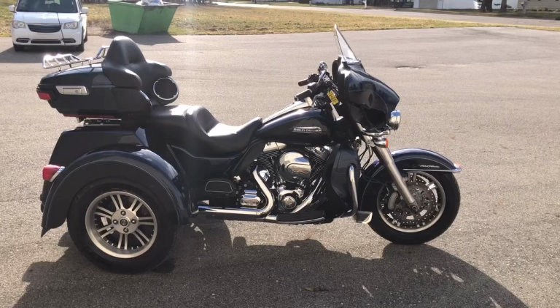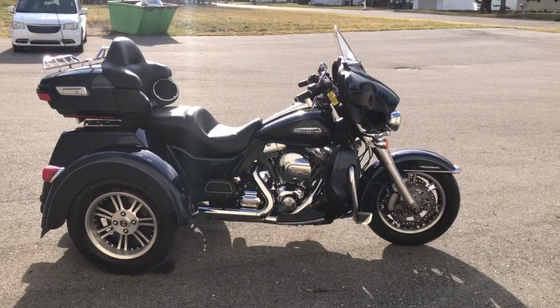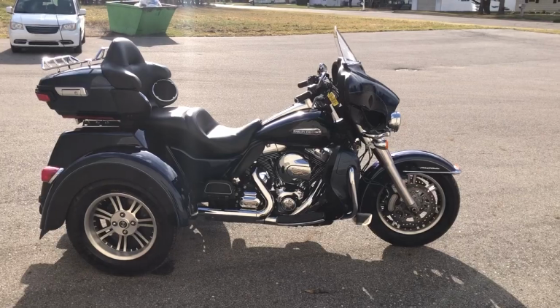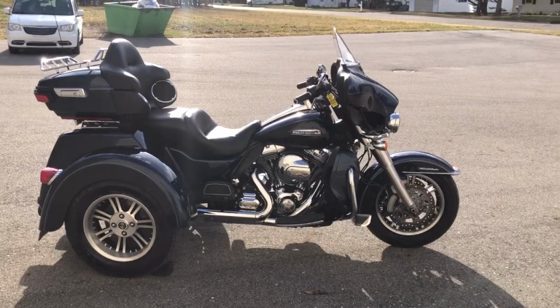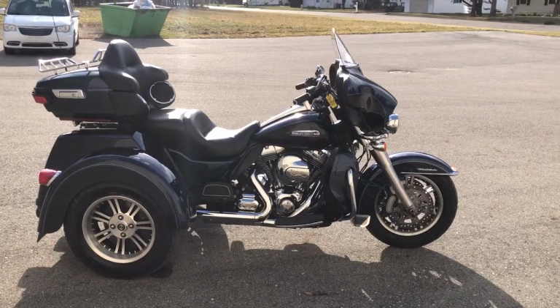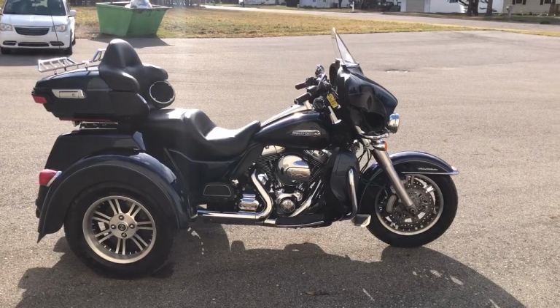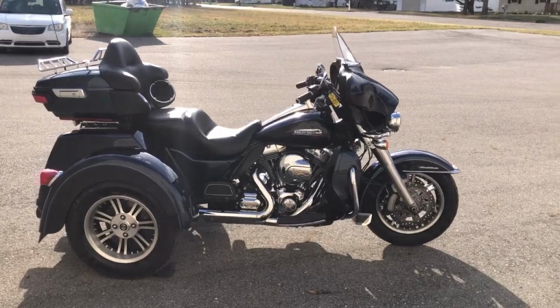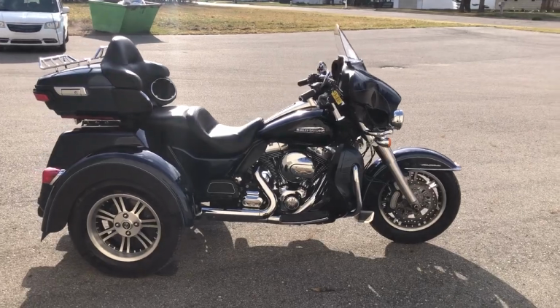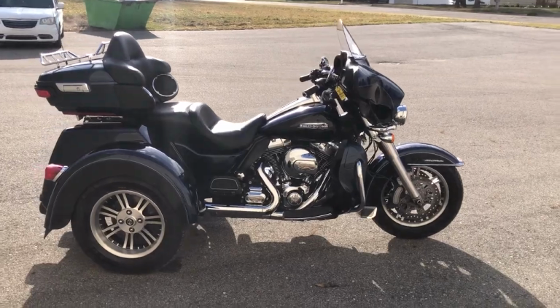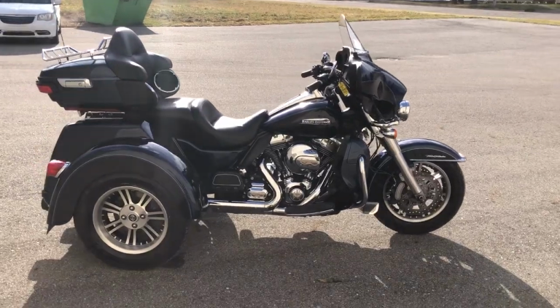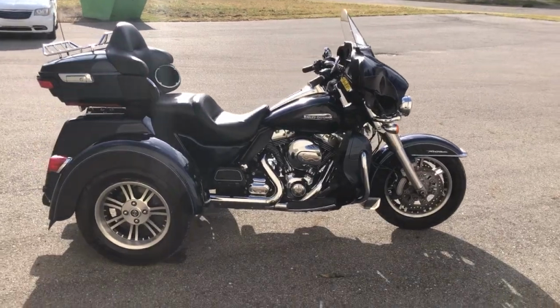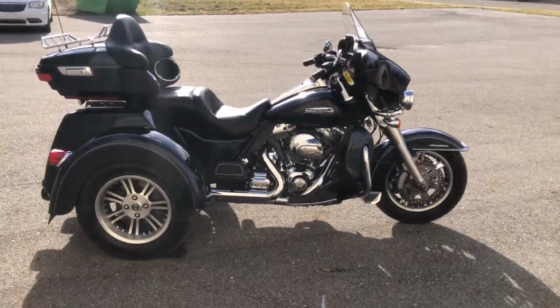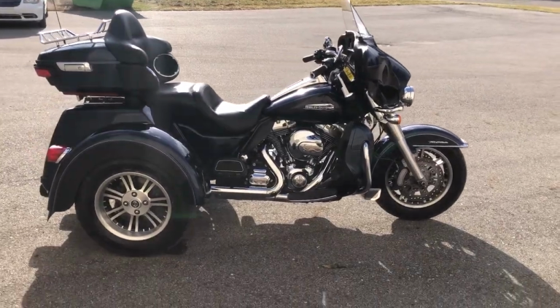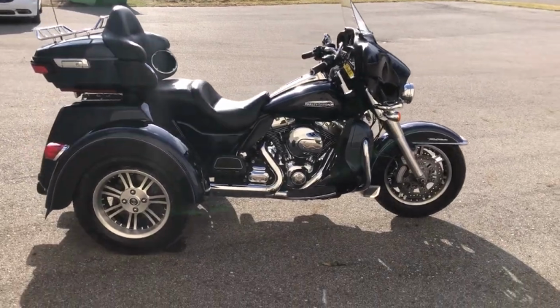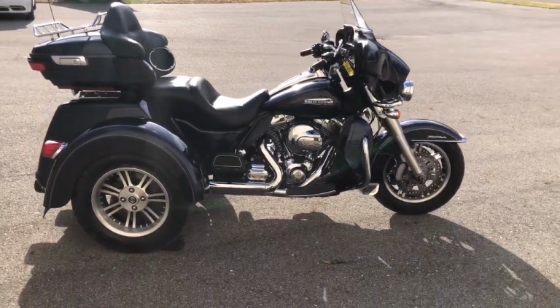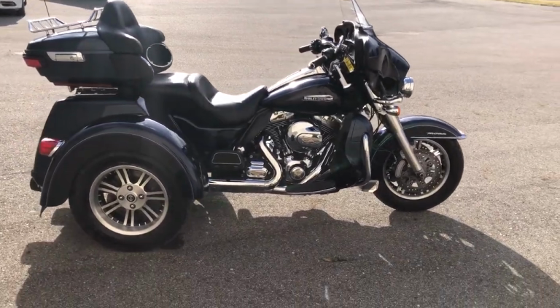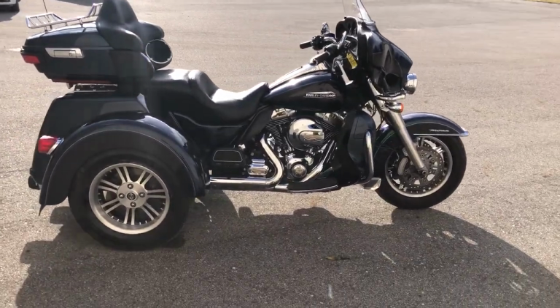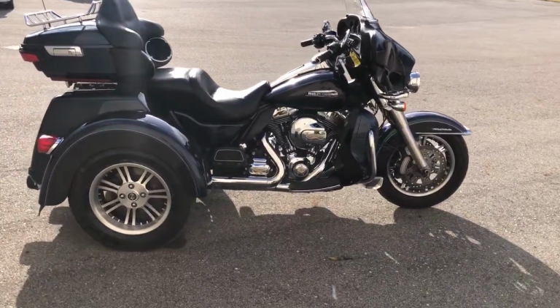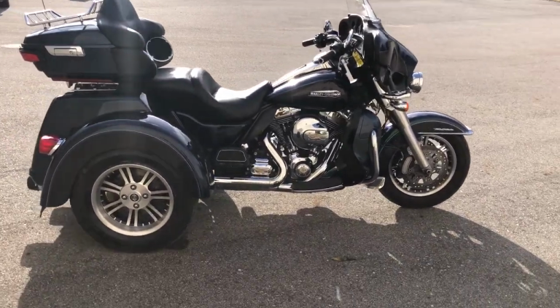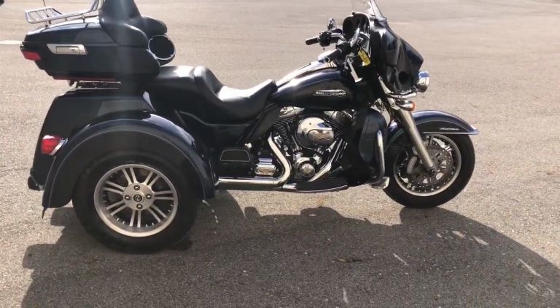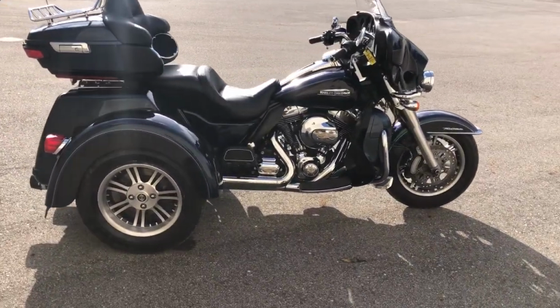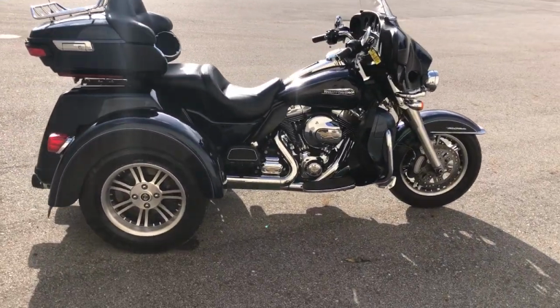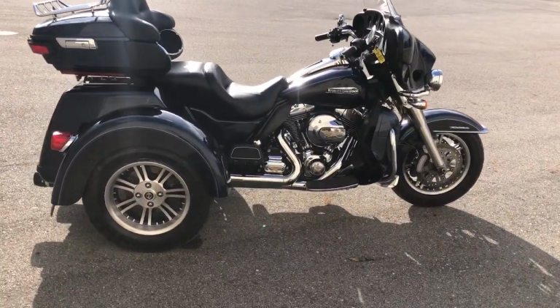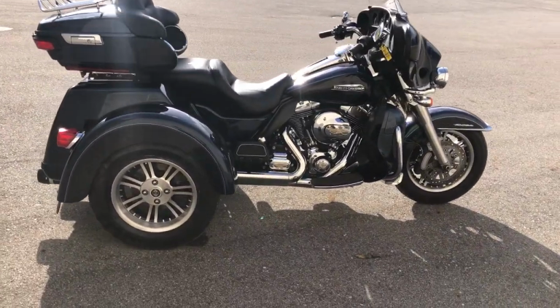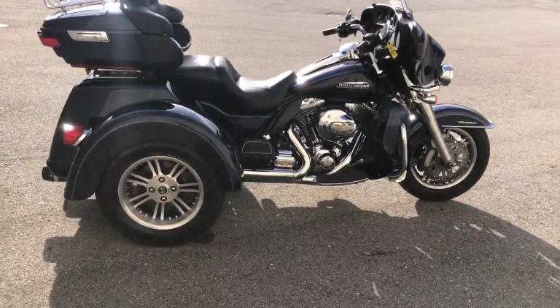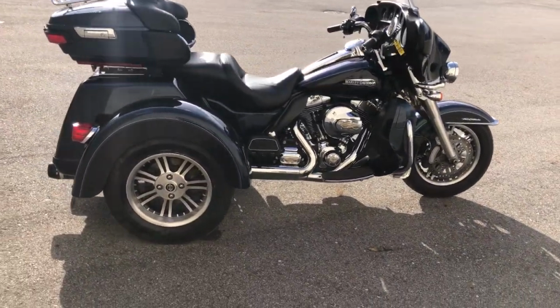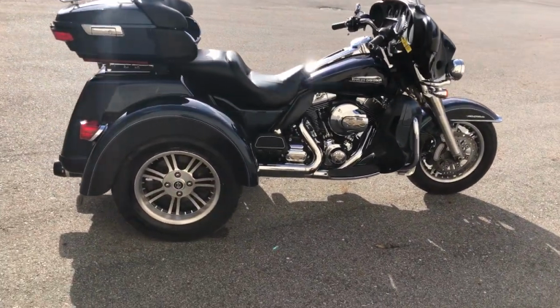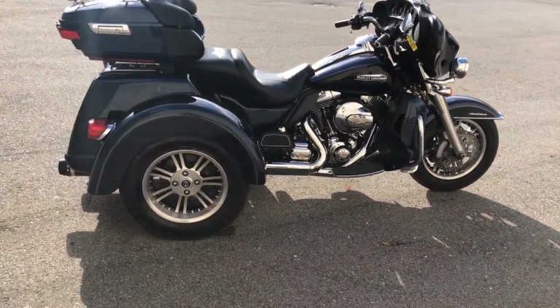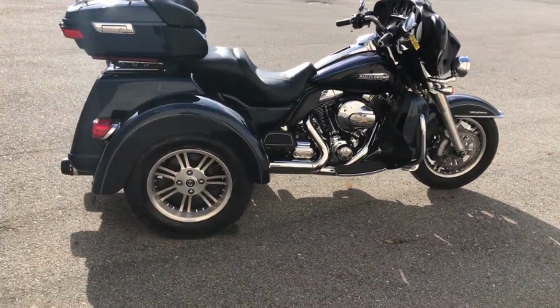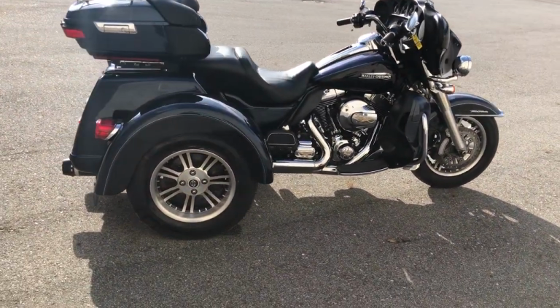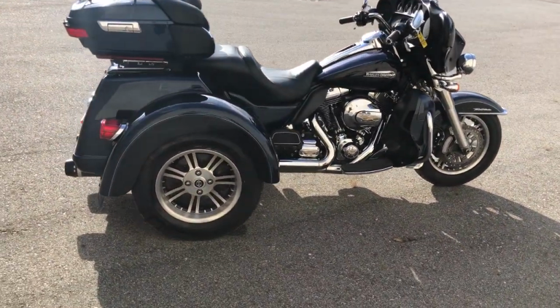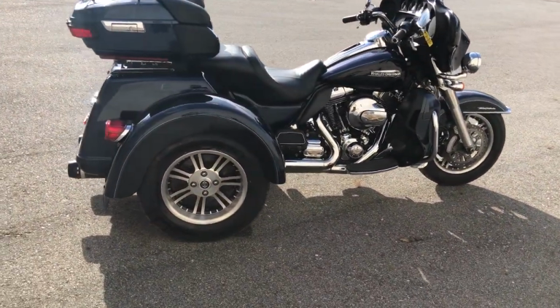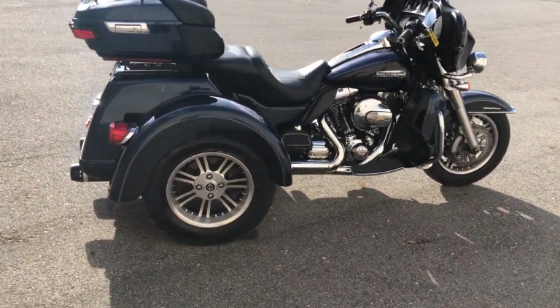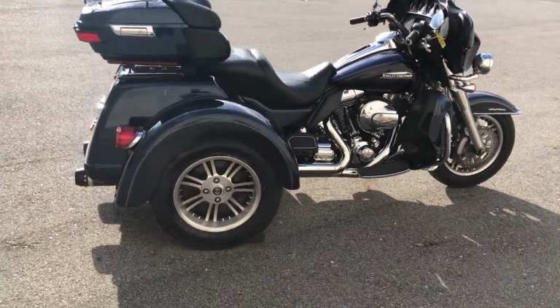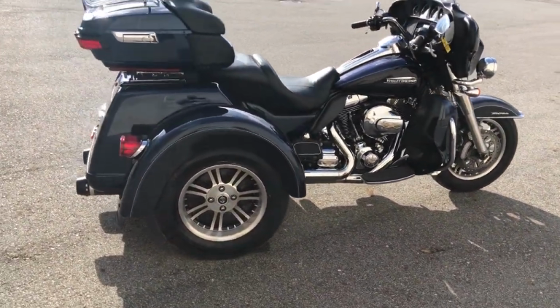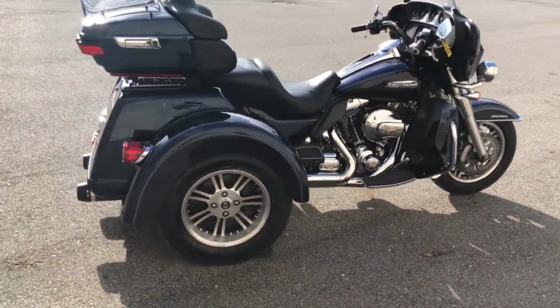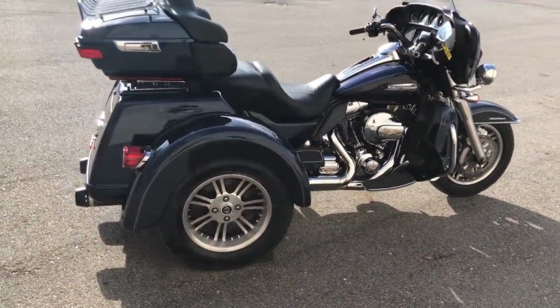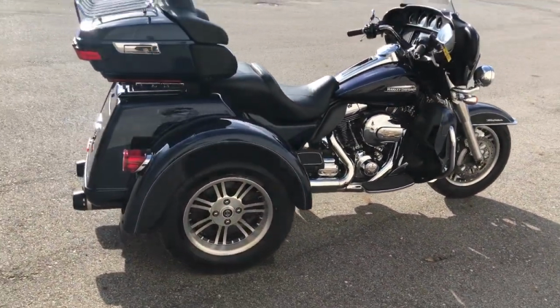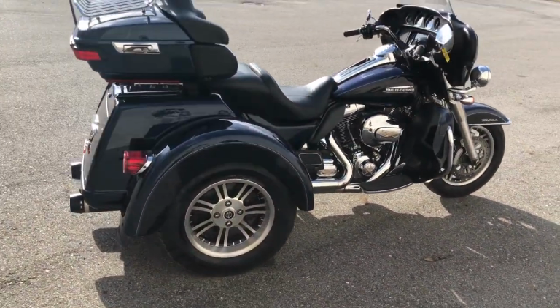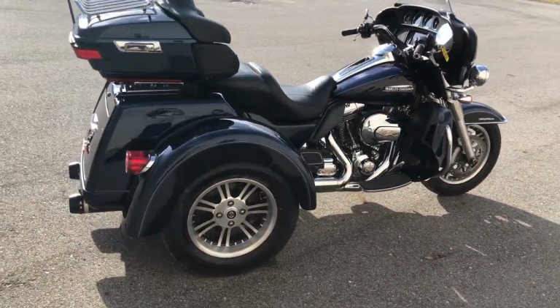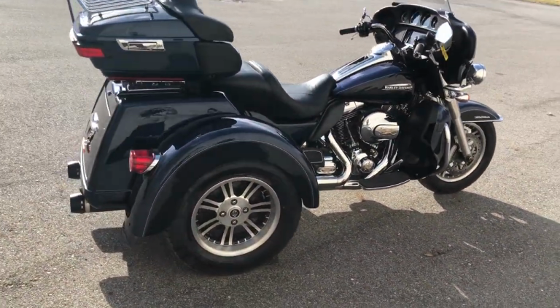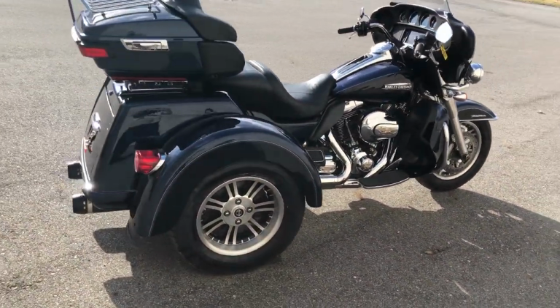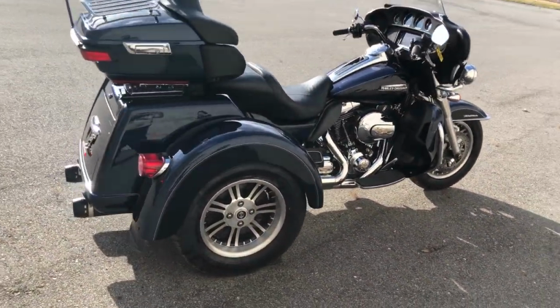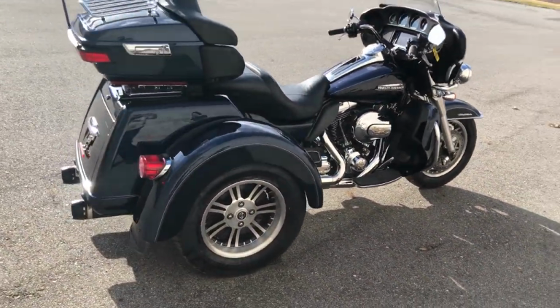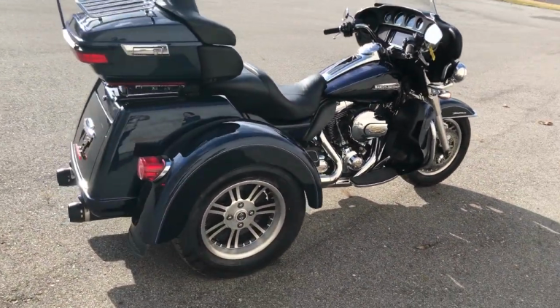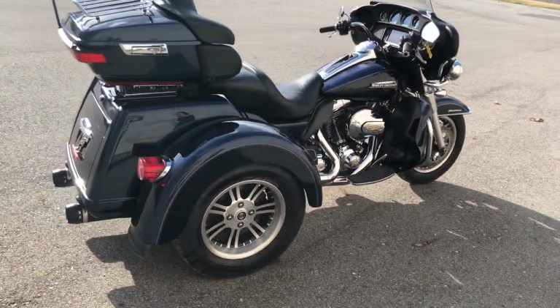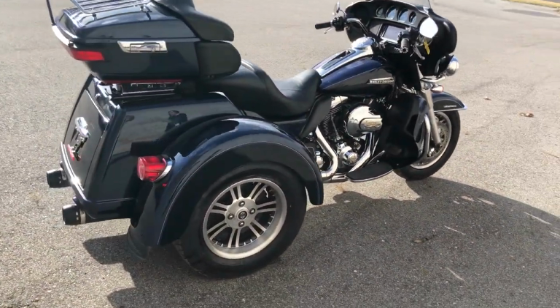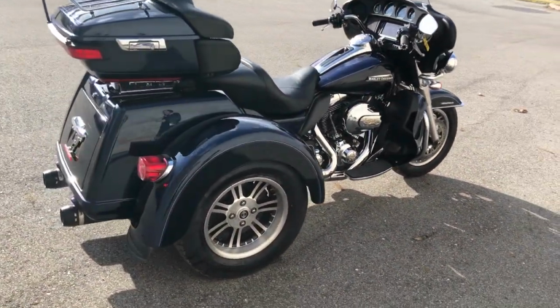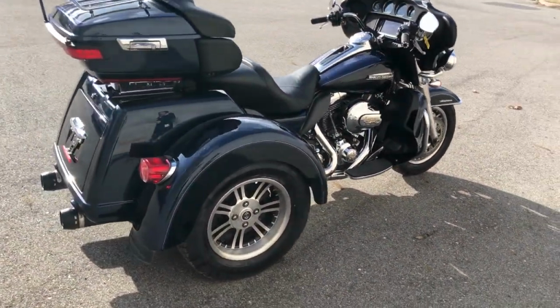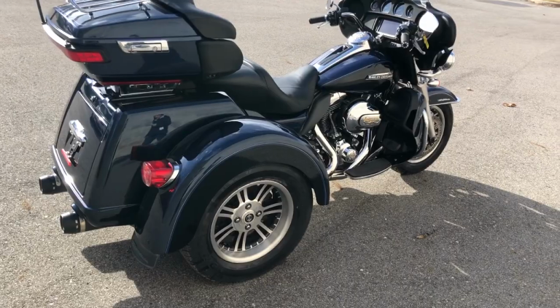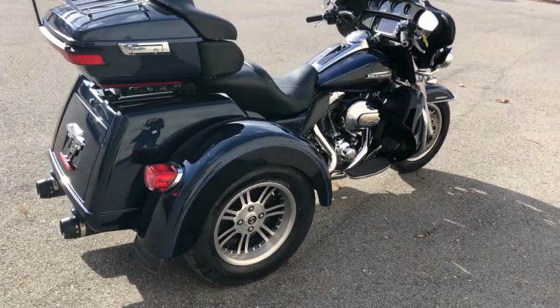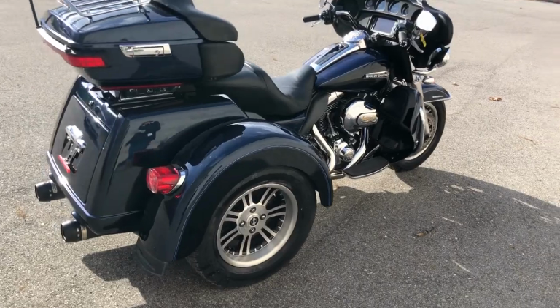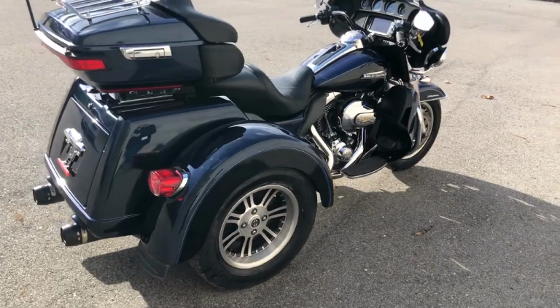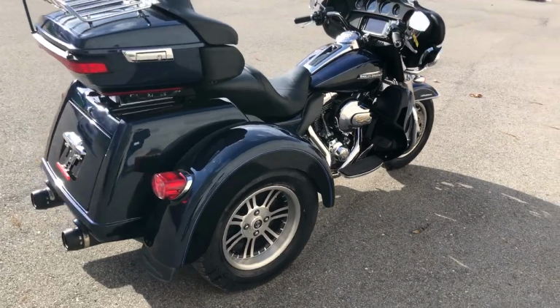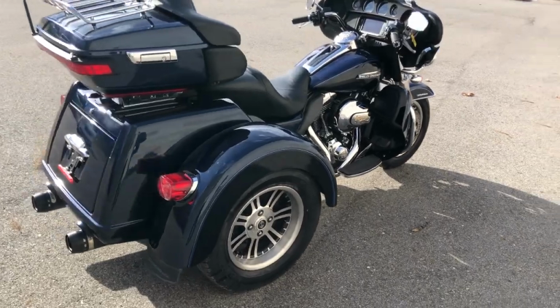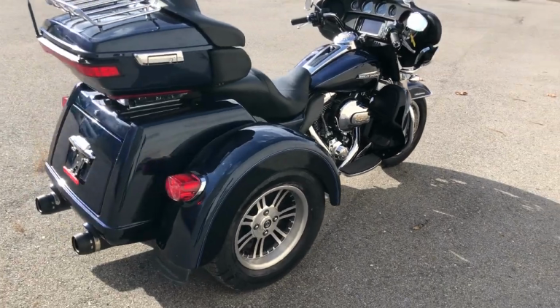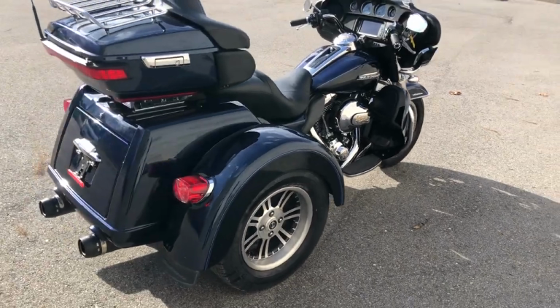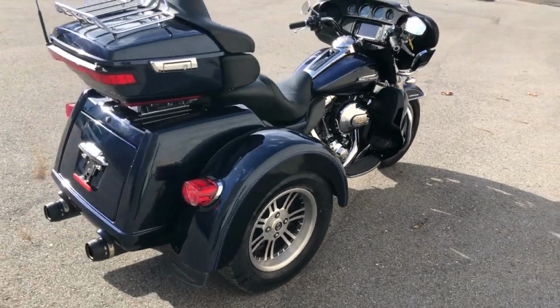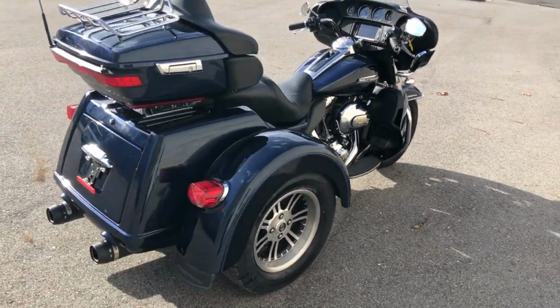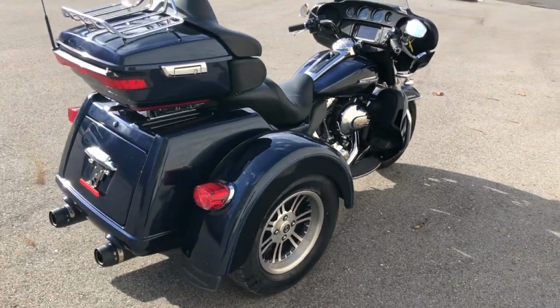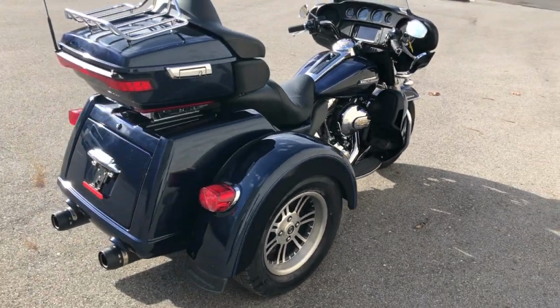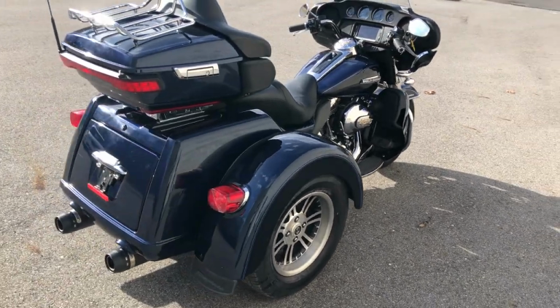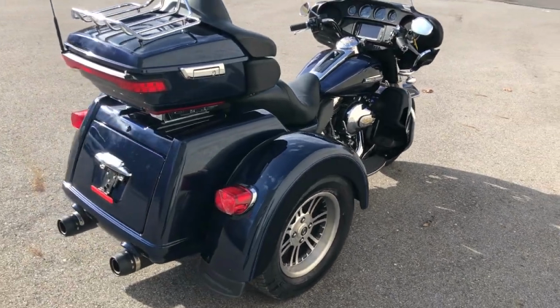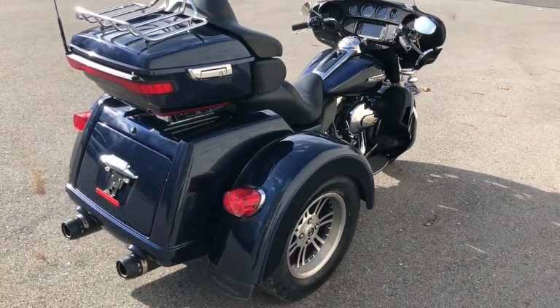Hey guys, ApprovalPowersports.com here. We have a used Harley trike for sale in a hard to find color, big blue pearl.